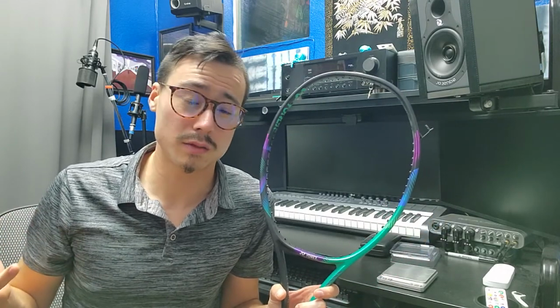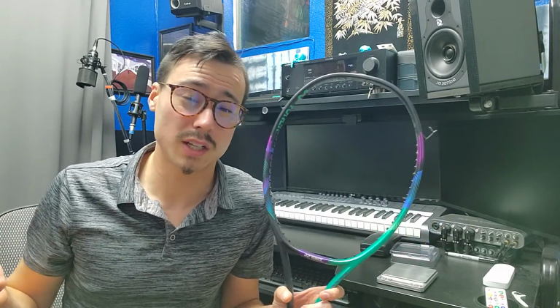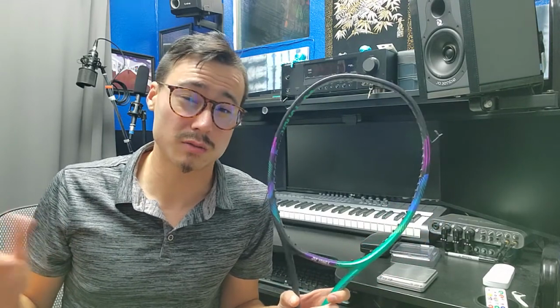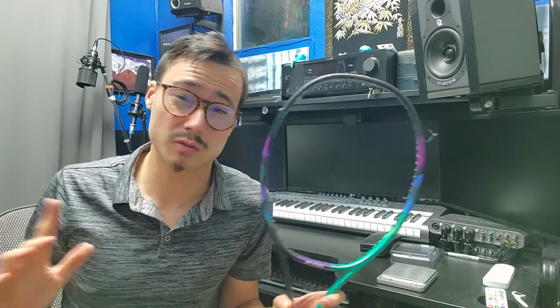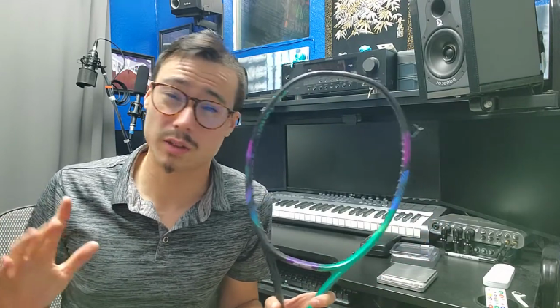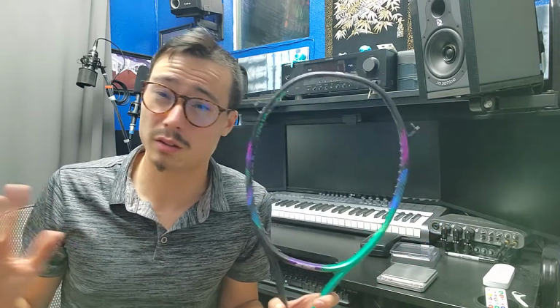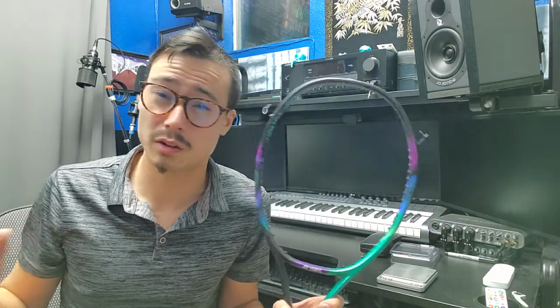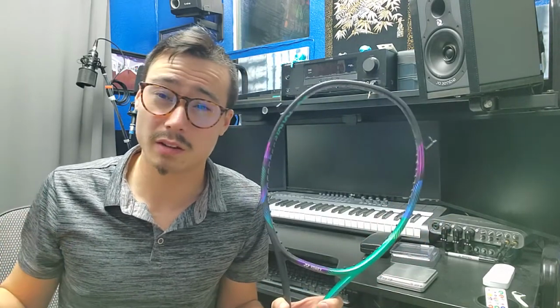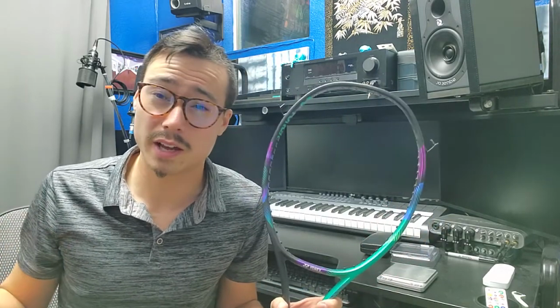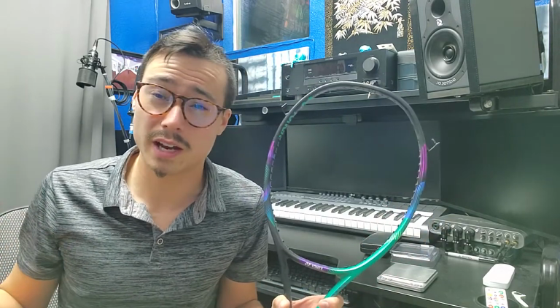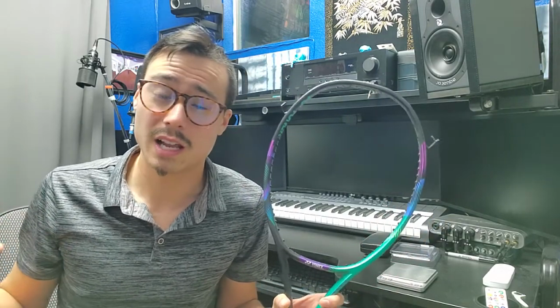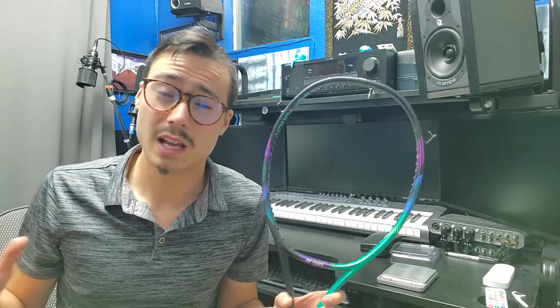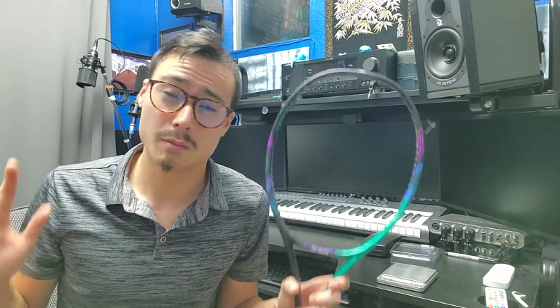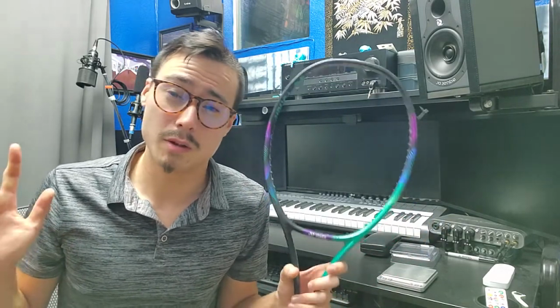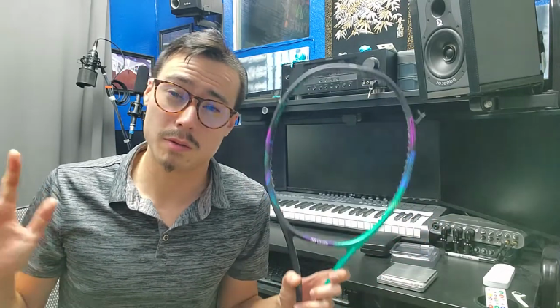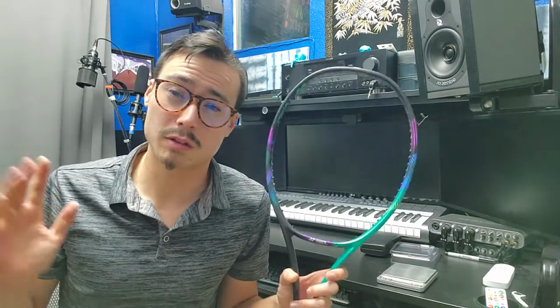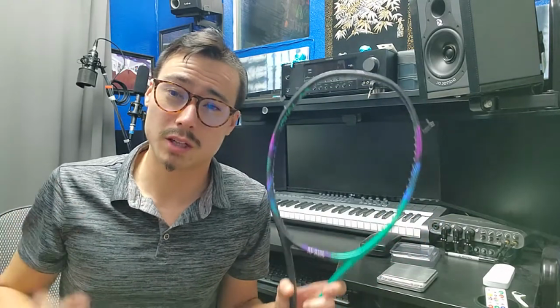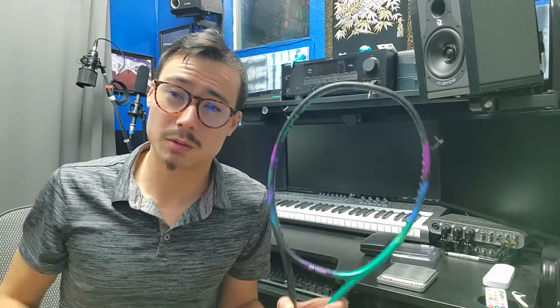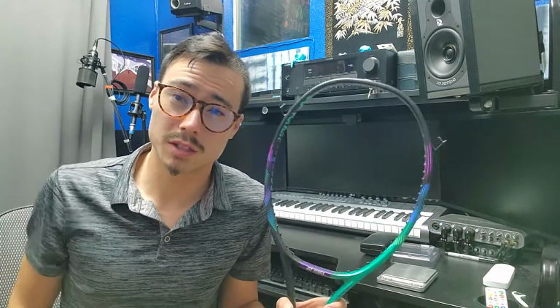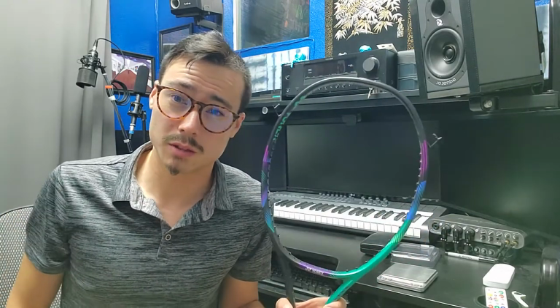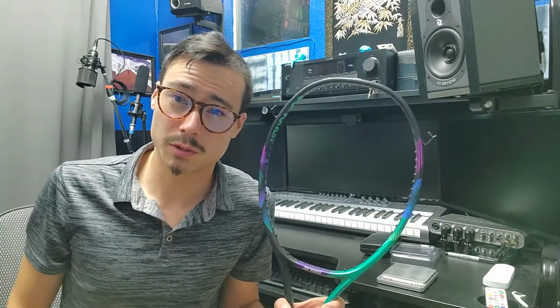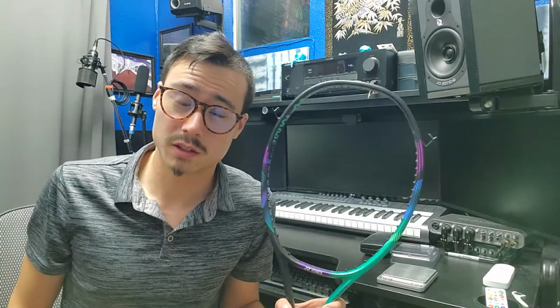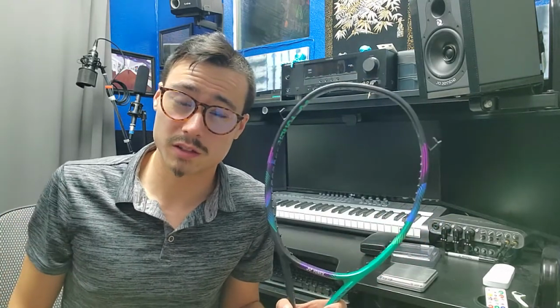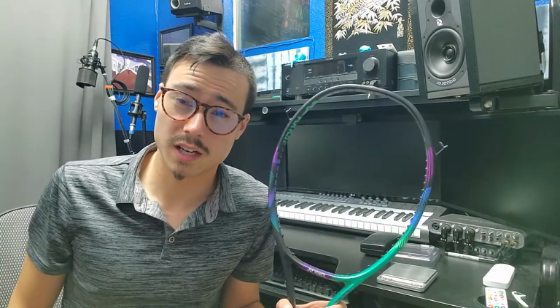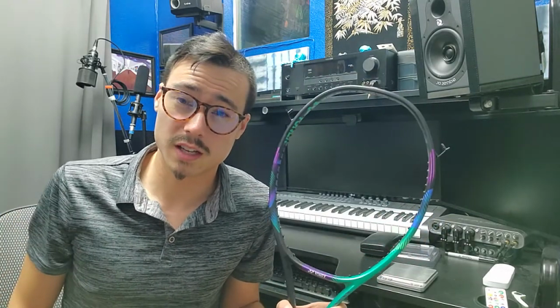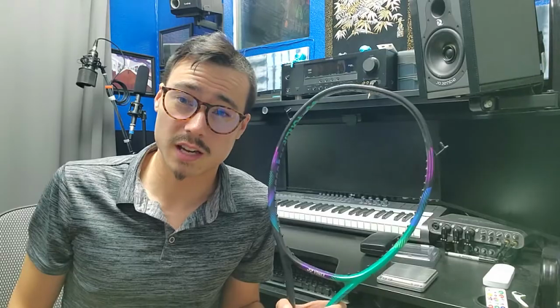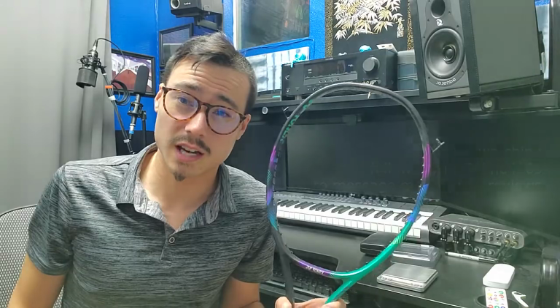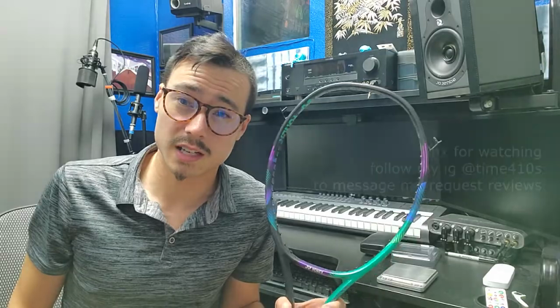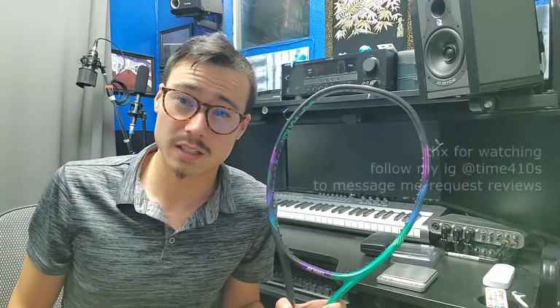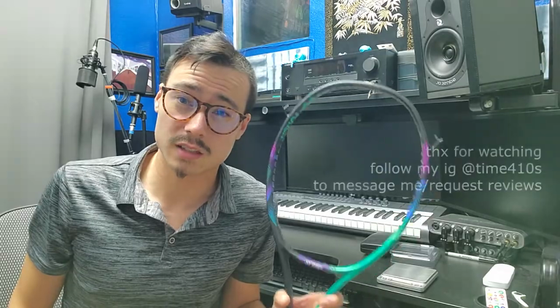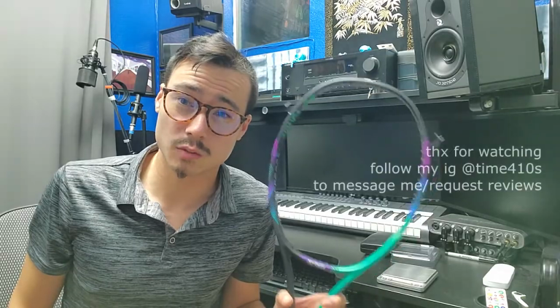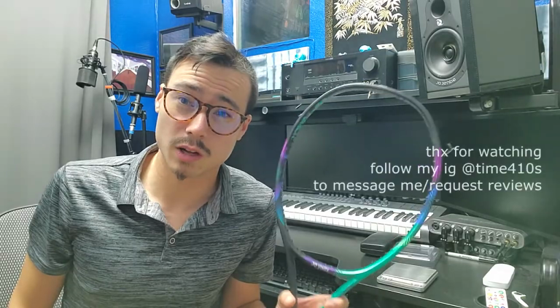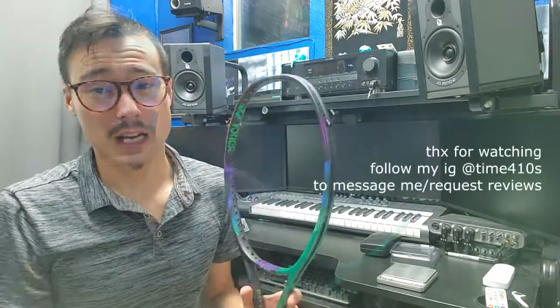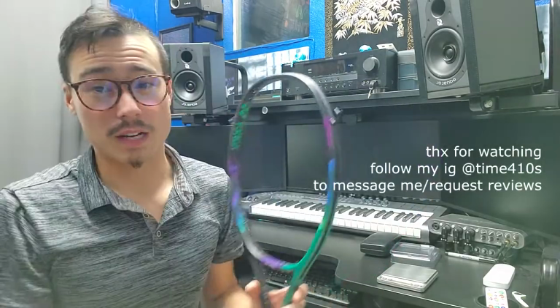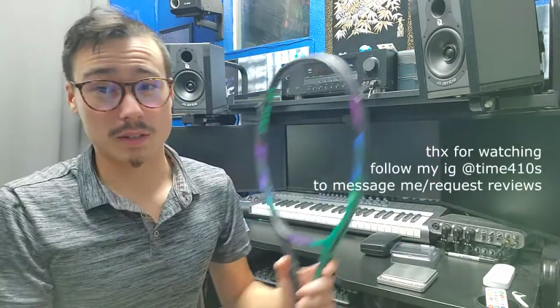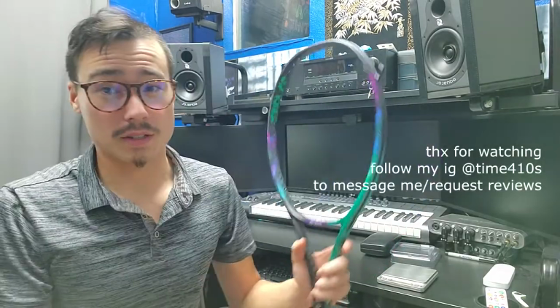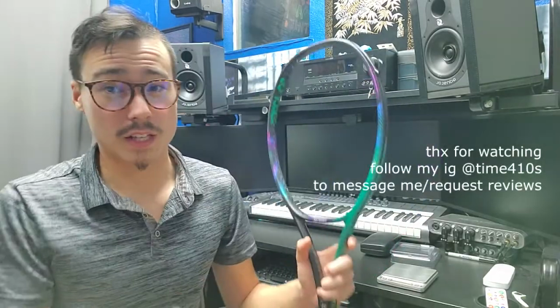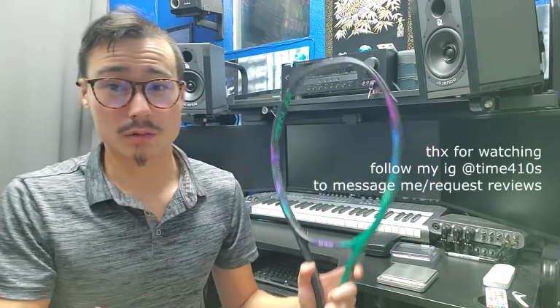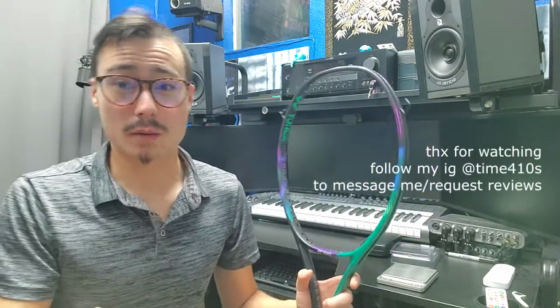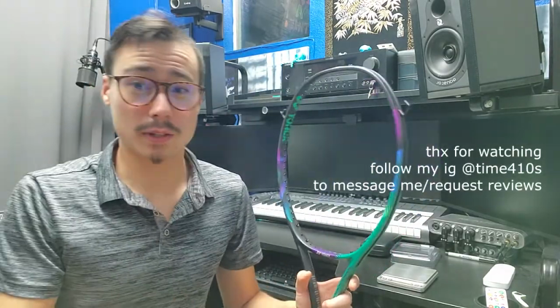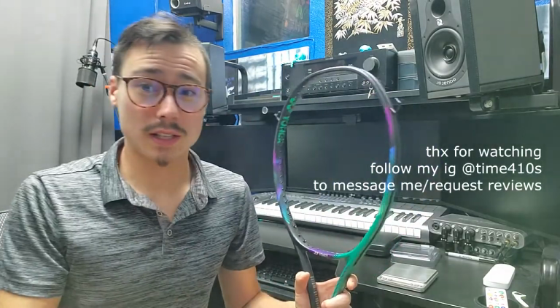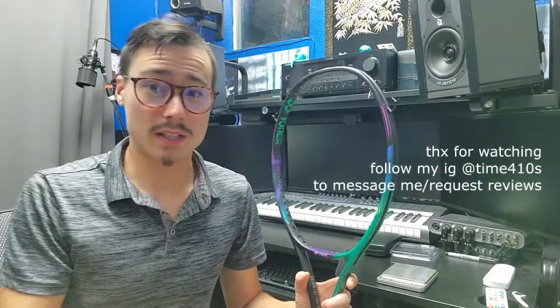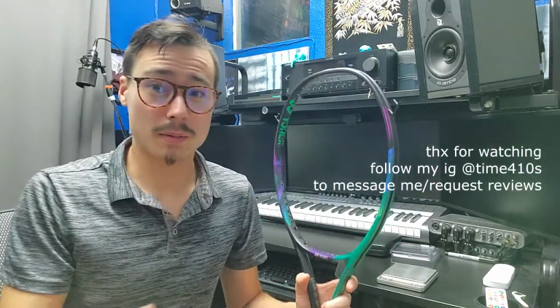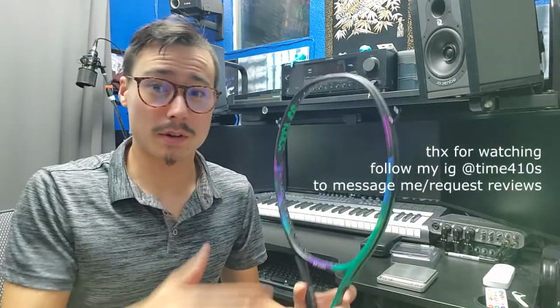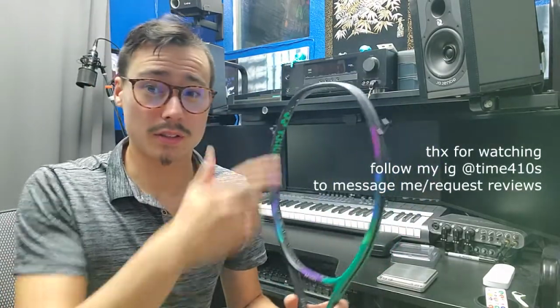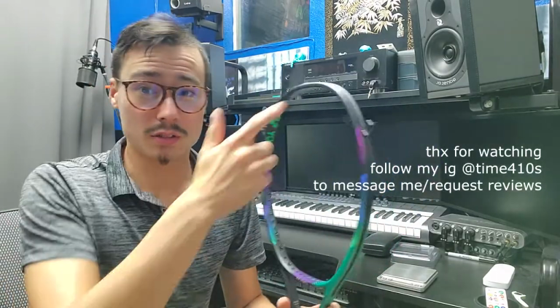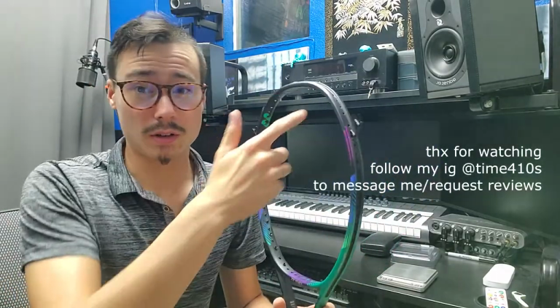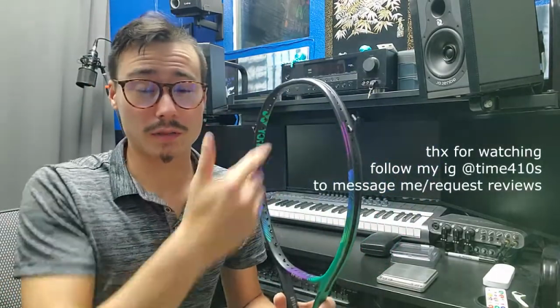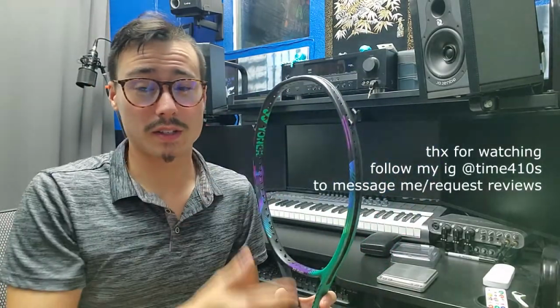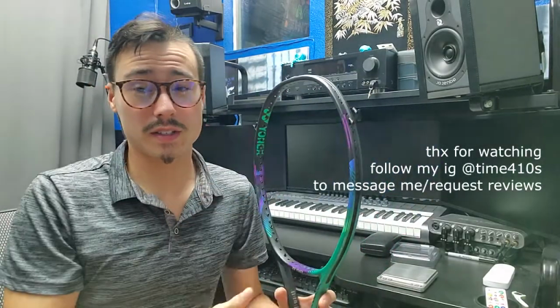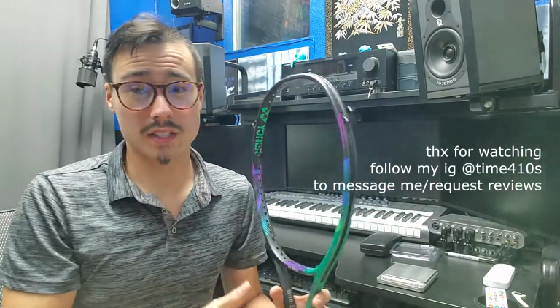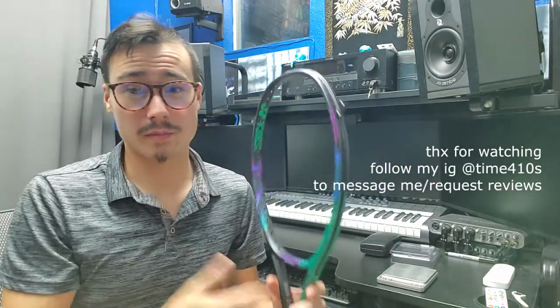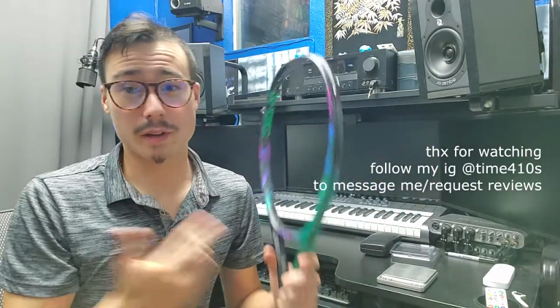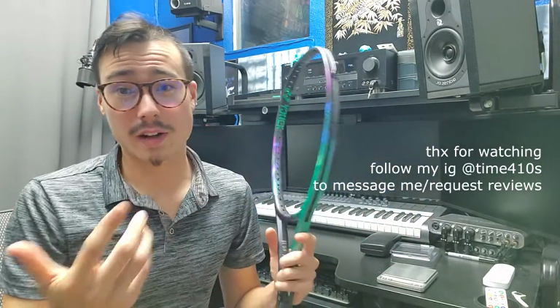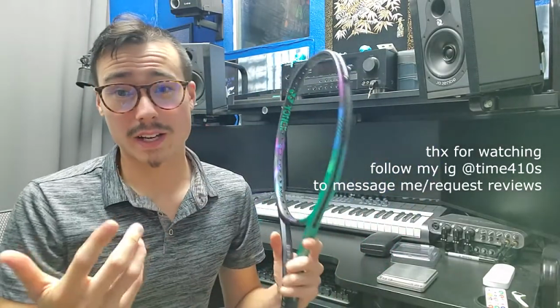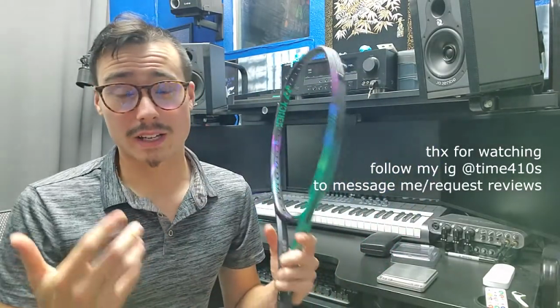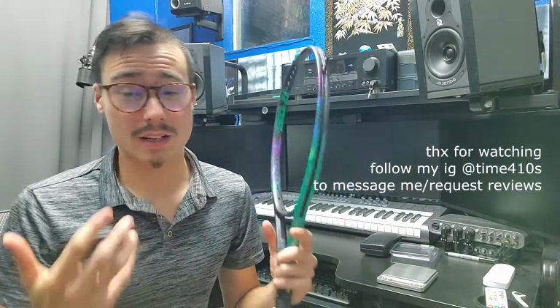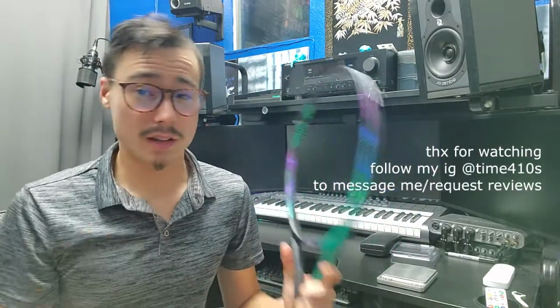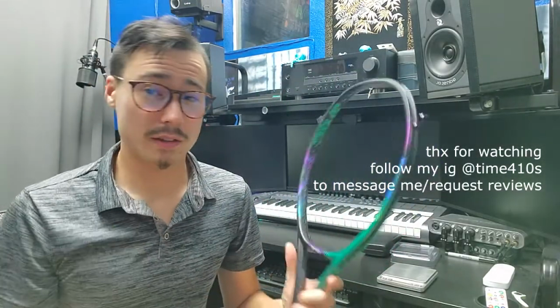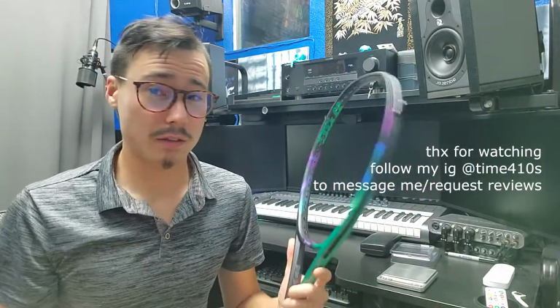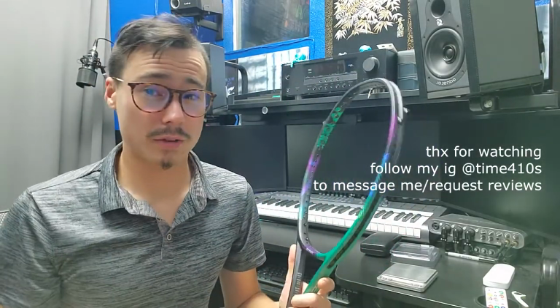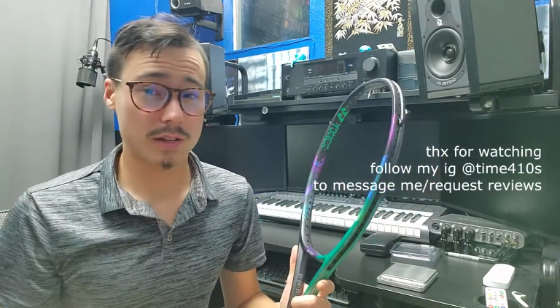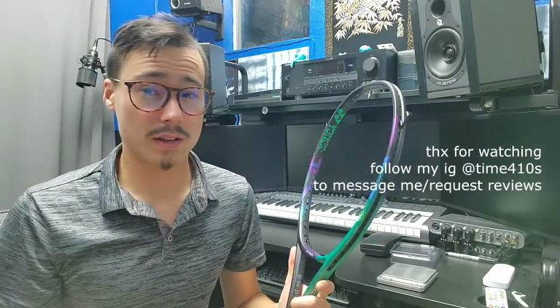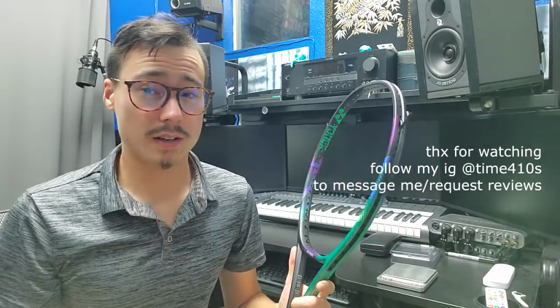If you guys want to read through all that, maybe you'll come to a similar understanding that I did as well. Anyway, that's why I put lead tape on the 12 and the 6 of my racket and not the 3 and 9.